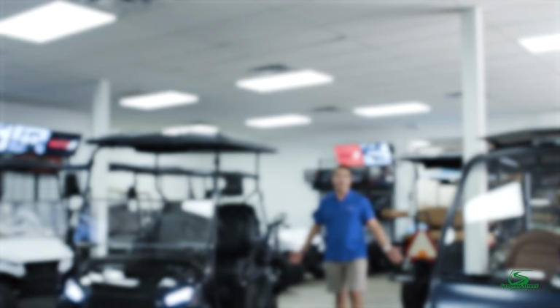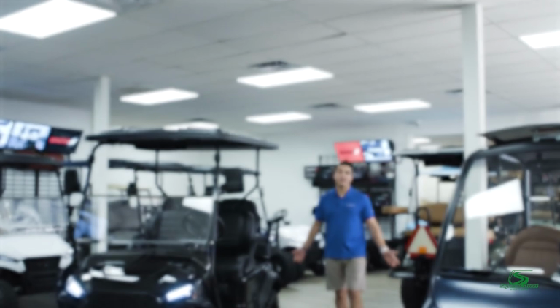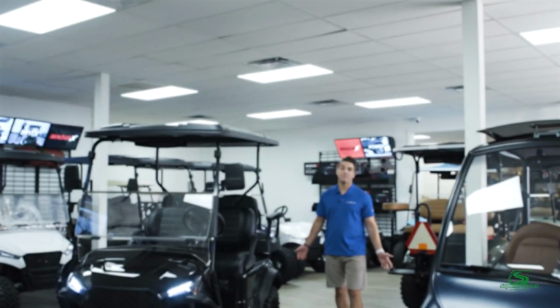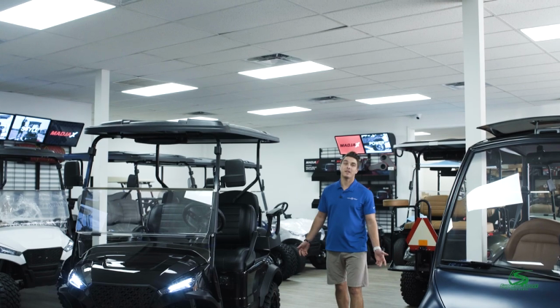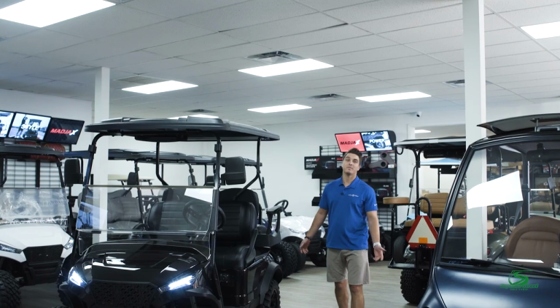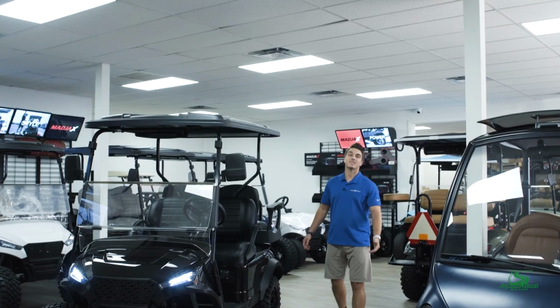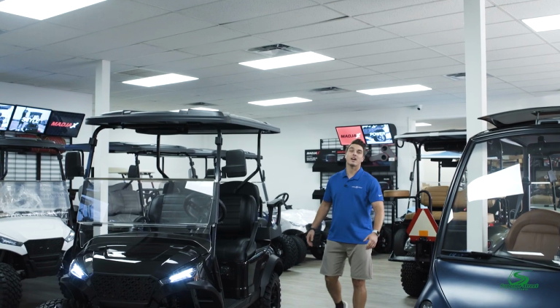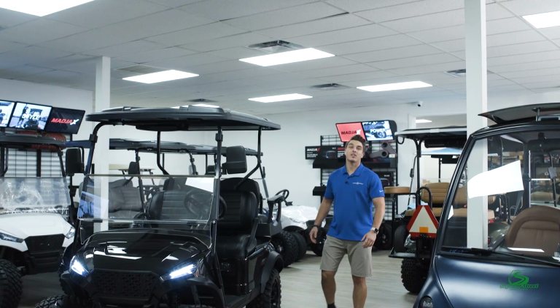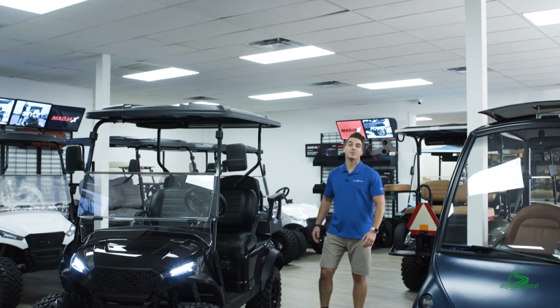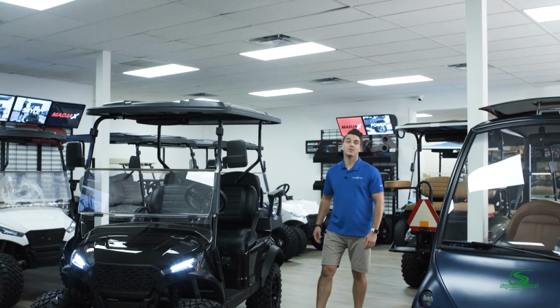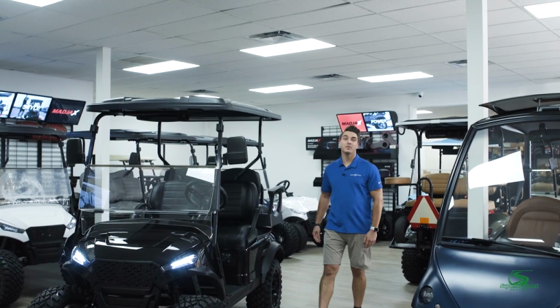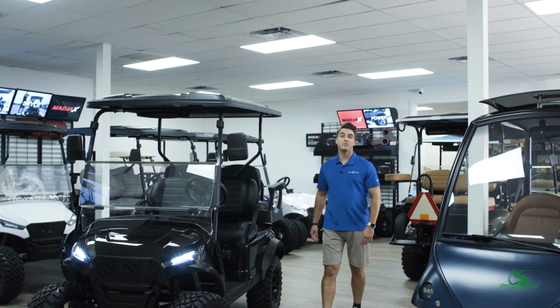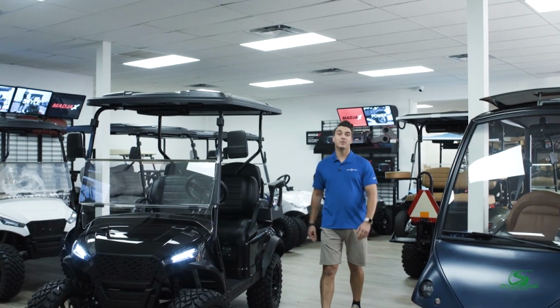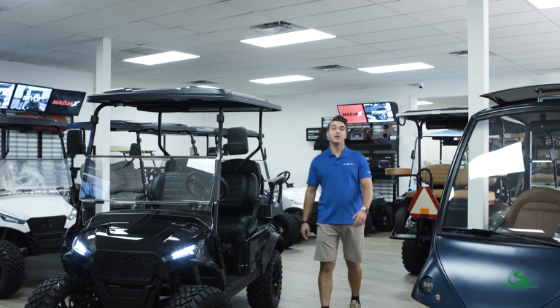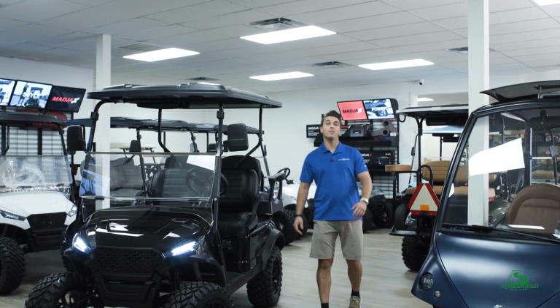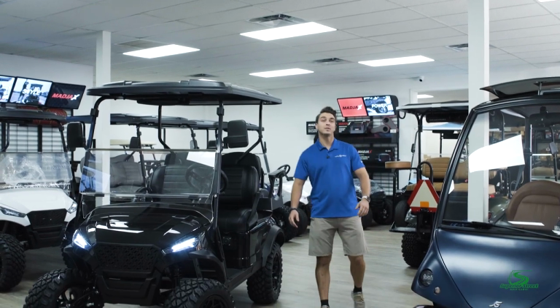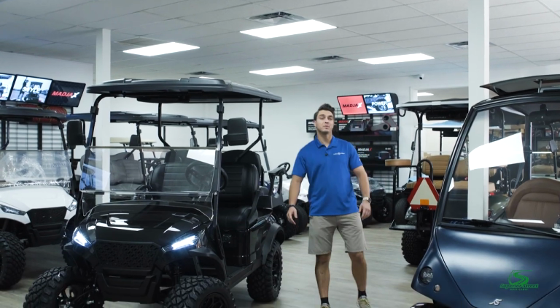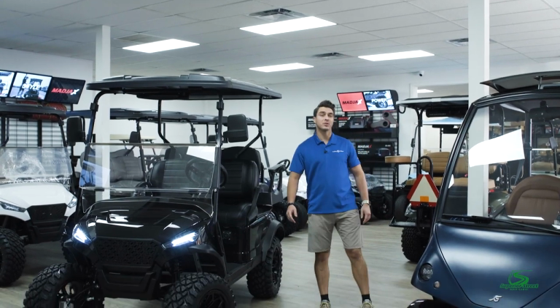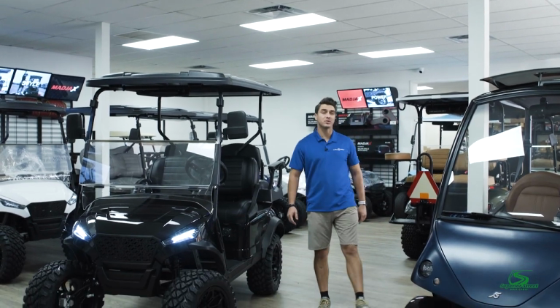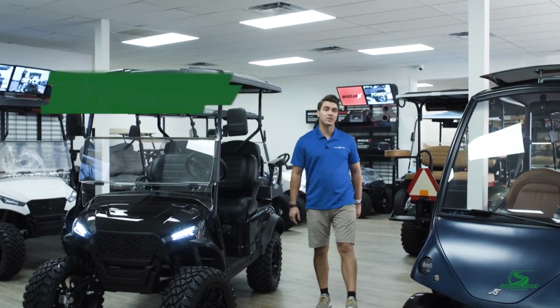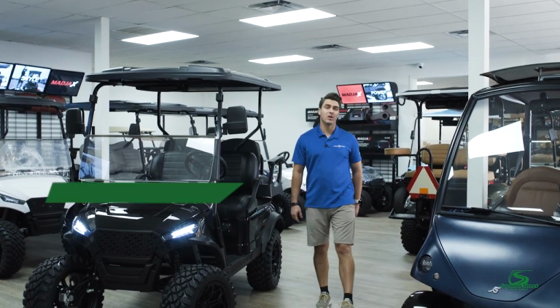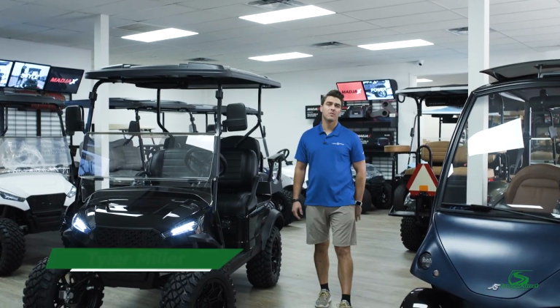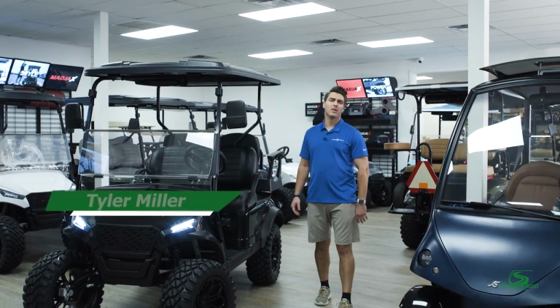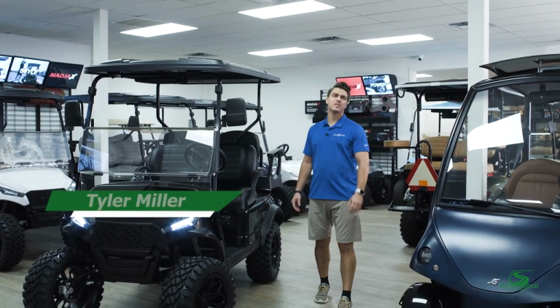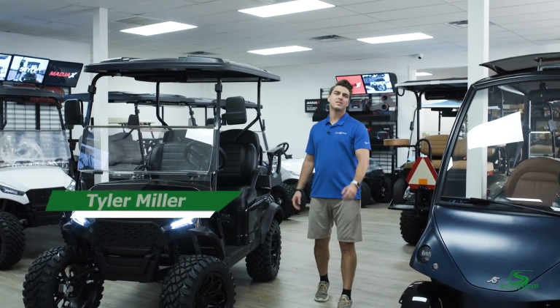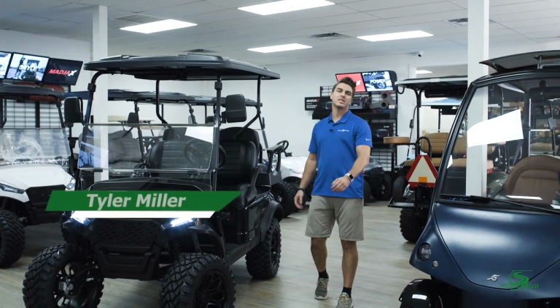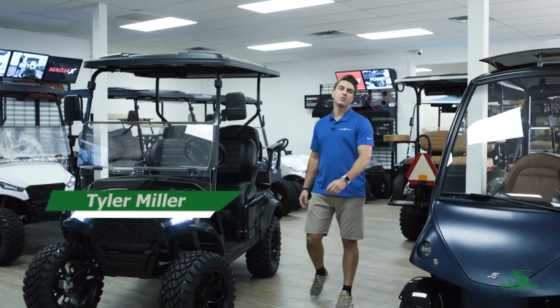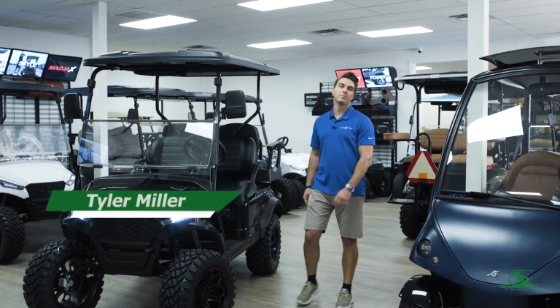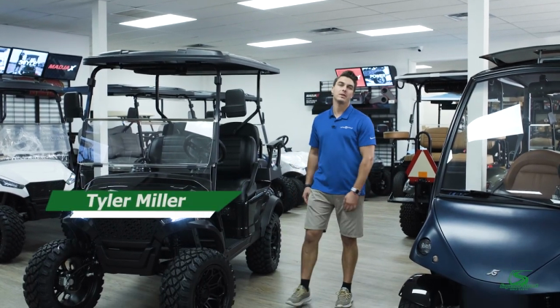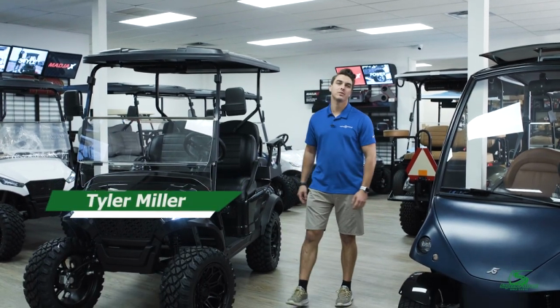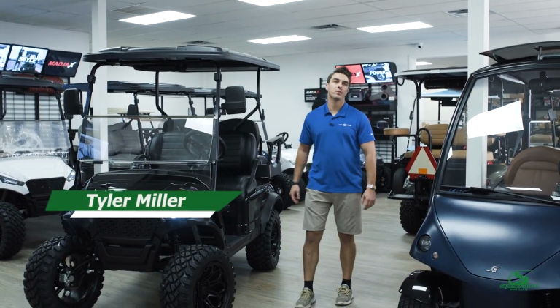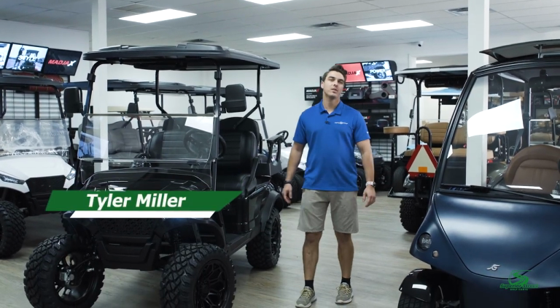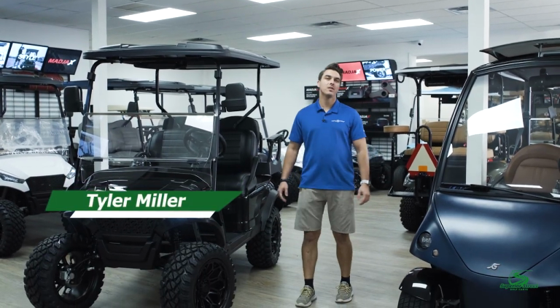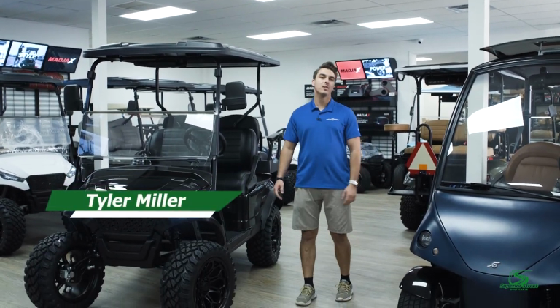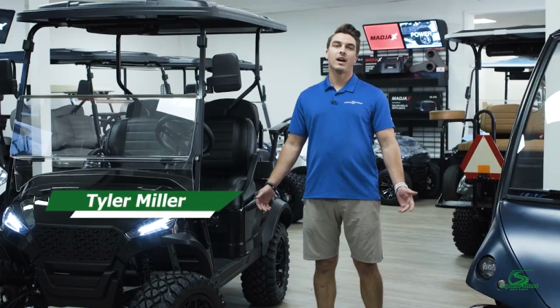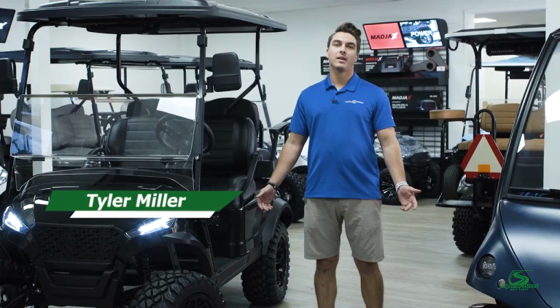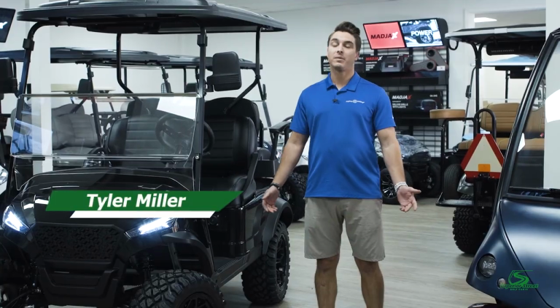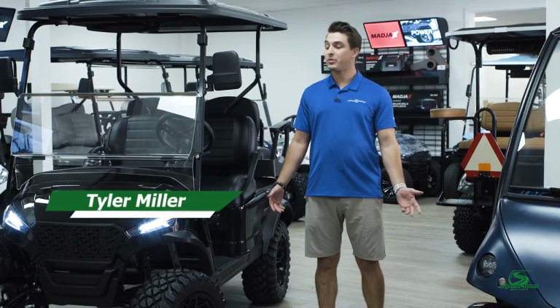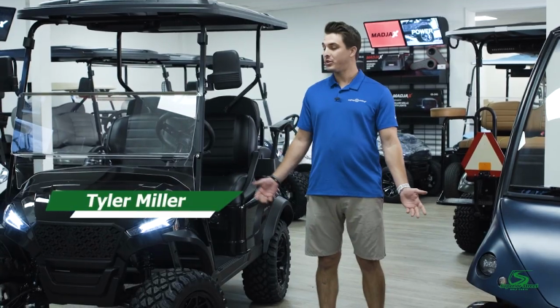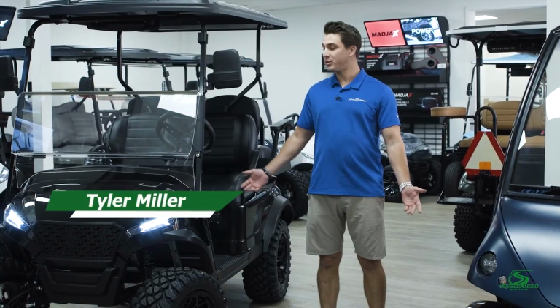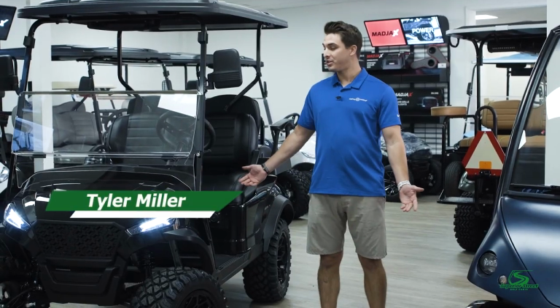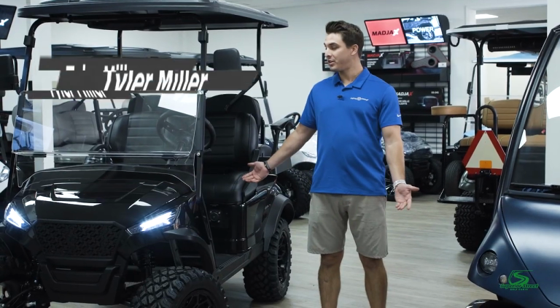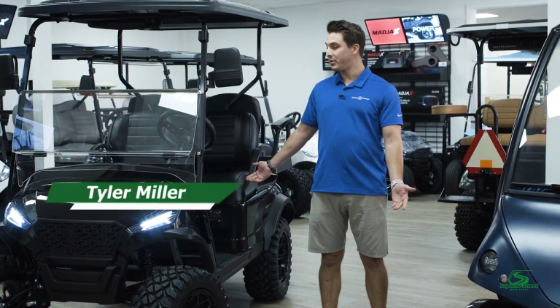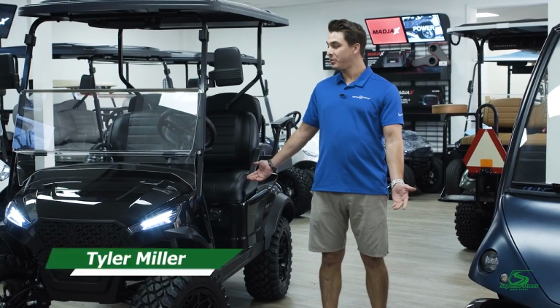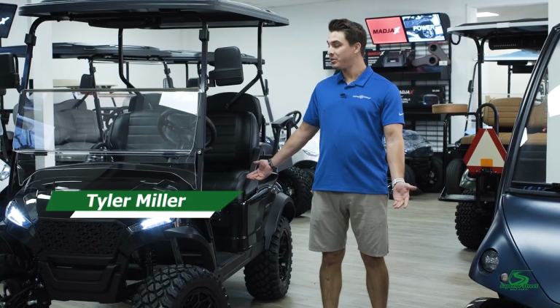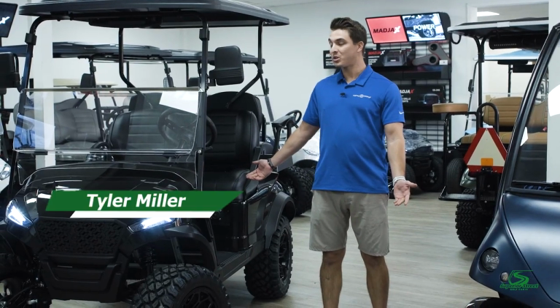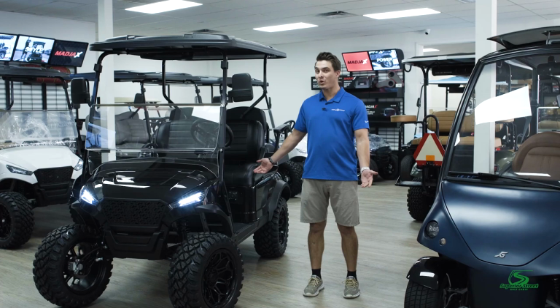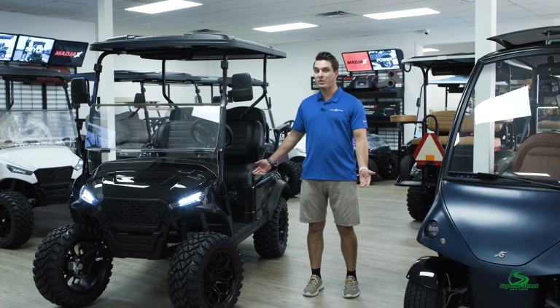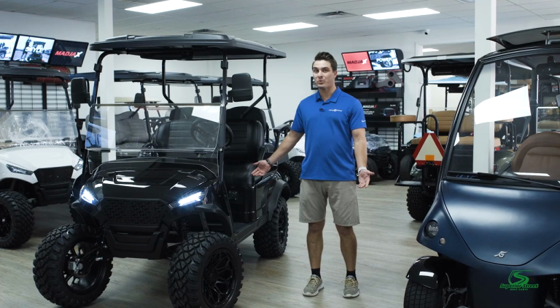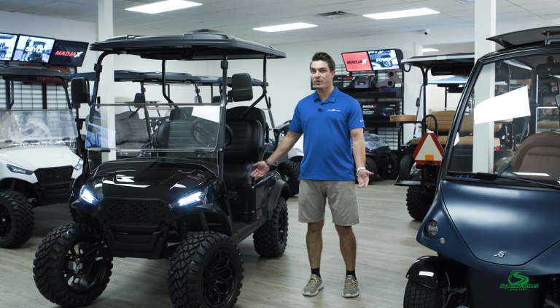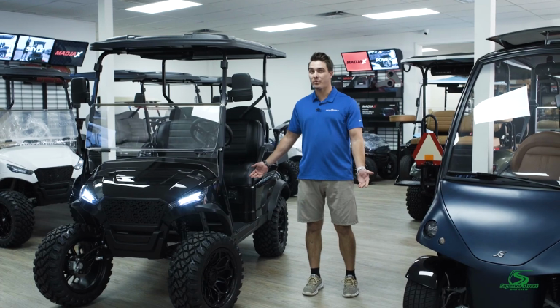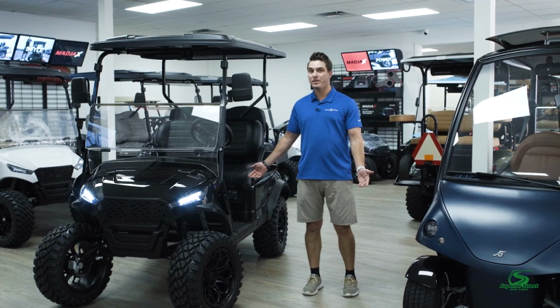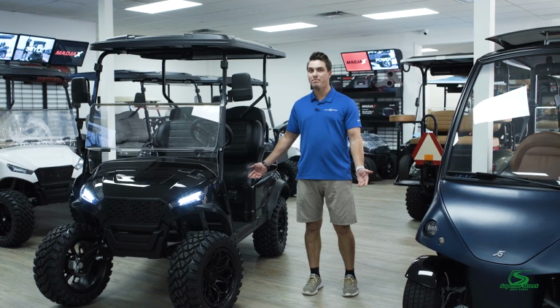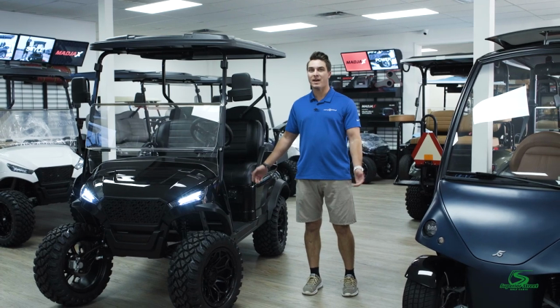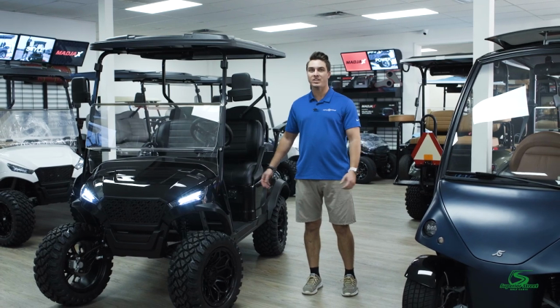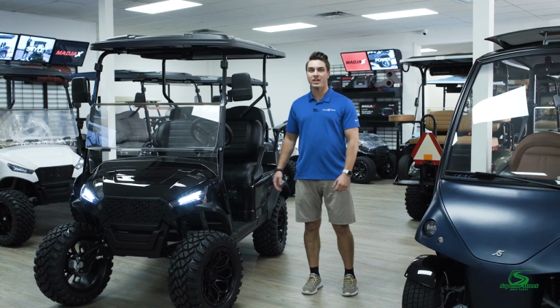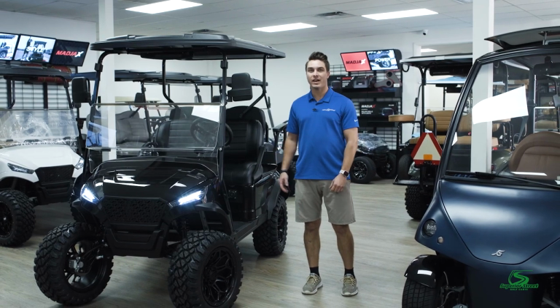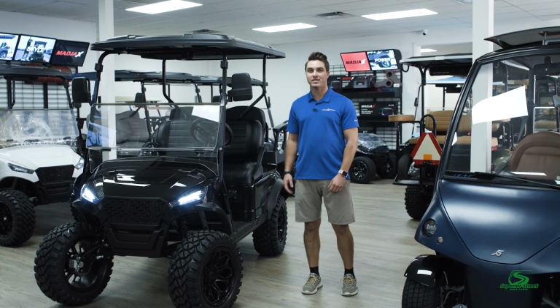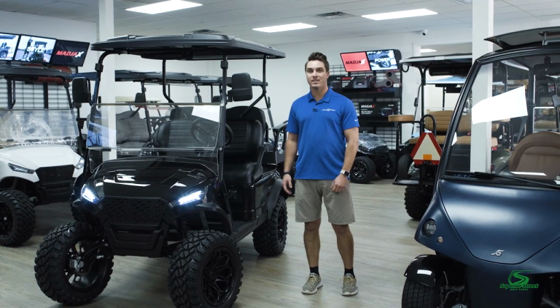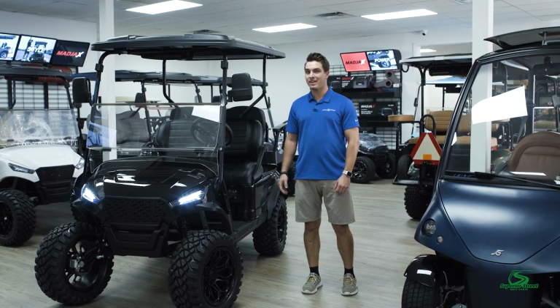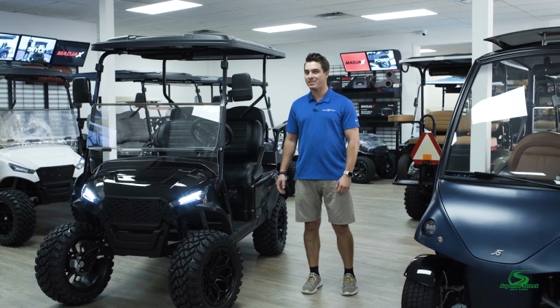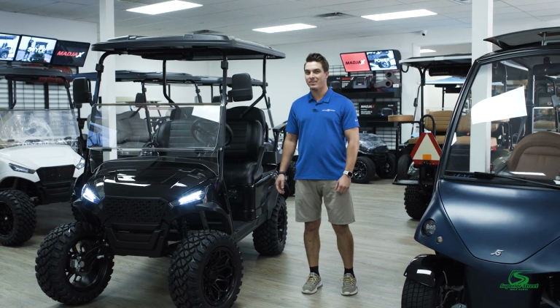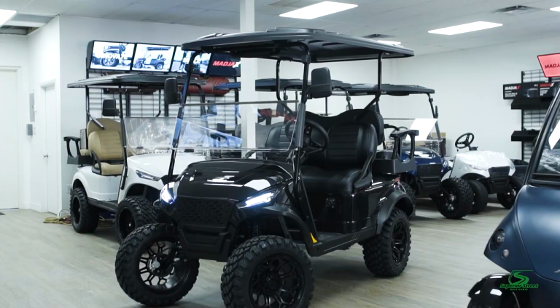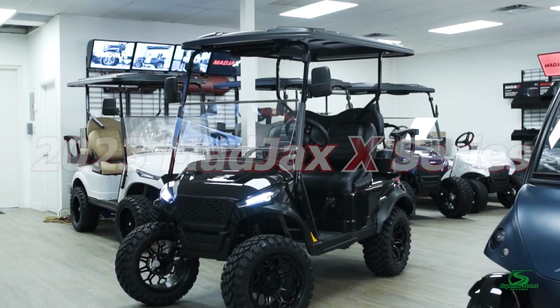Hi, my name is Tyler Miller from Superior Street Golf Carts in Delray Beach, Florida. I am introducing to you the 2023 Madjax X-Series.